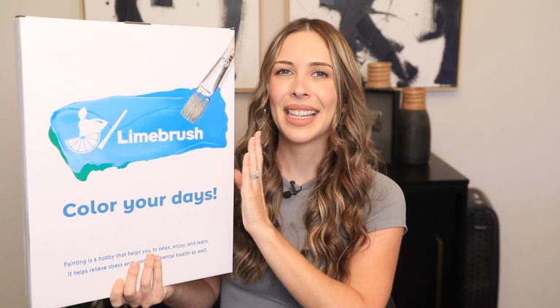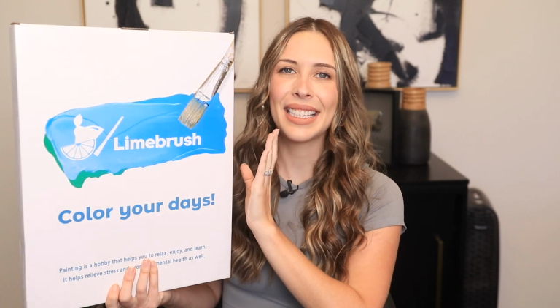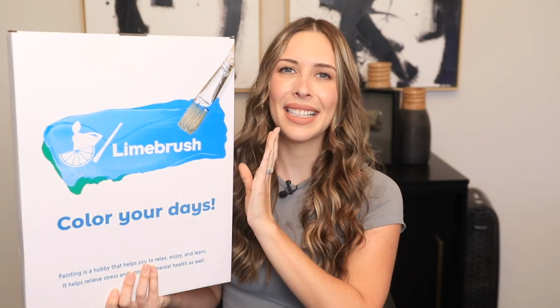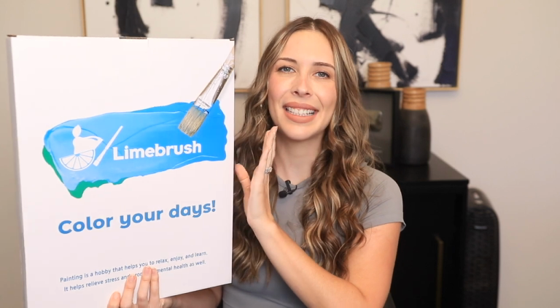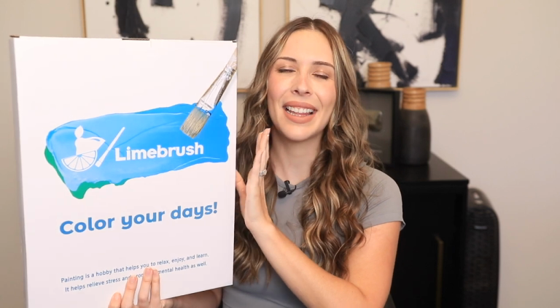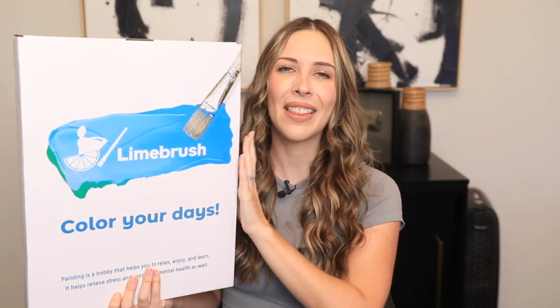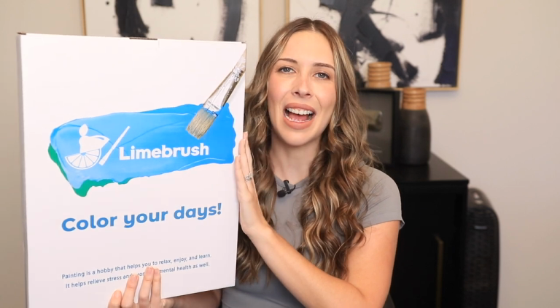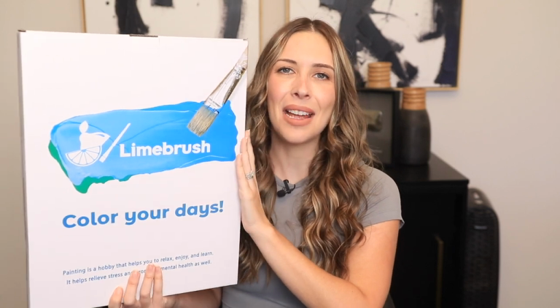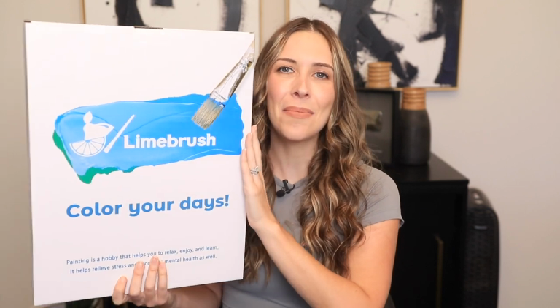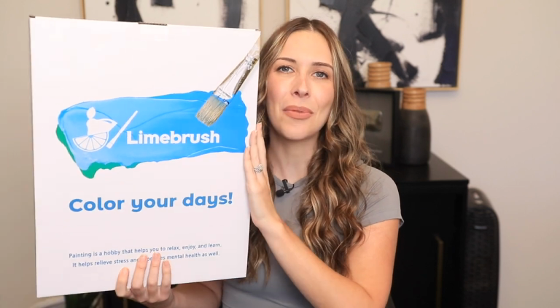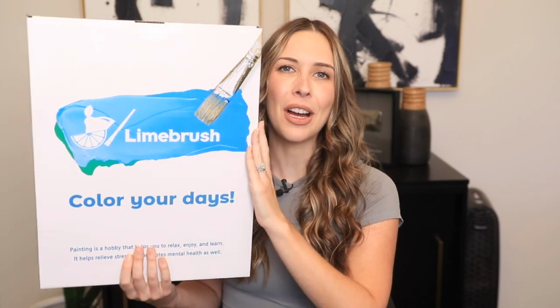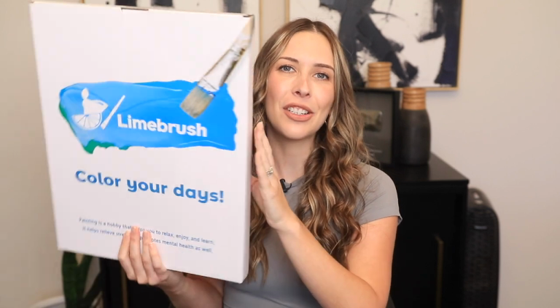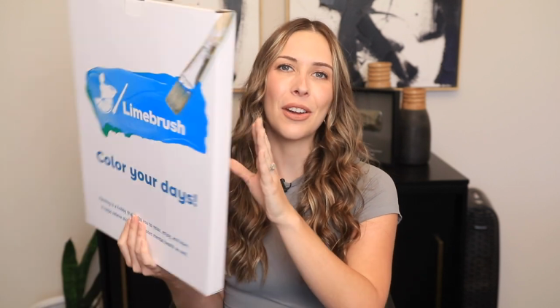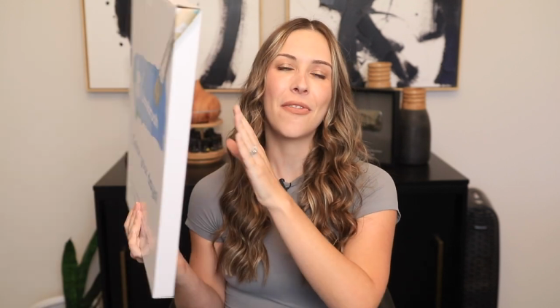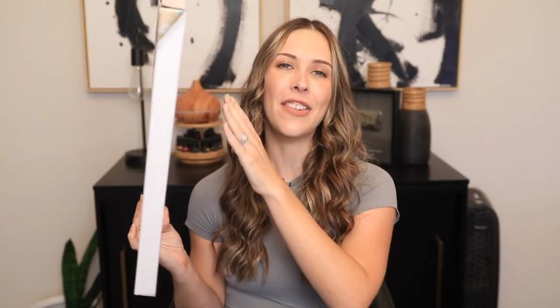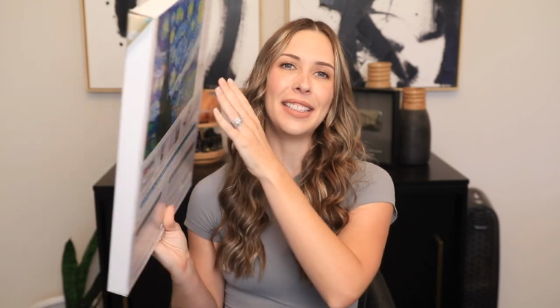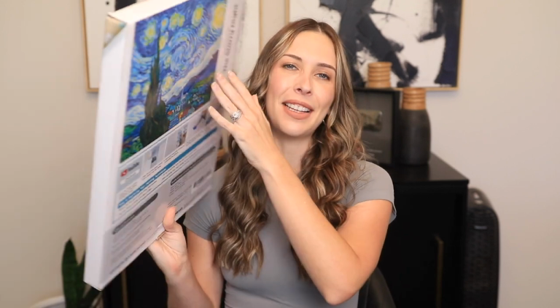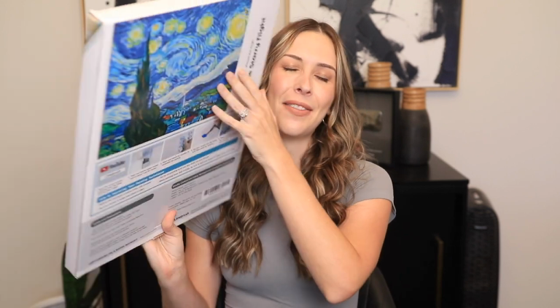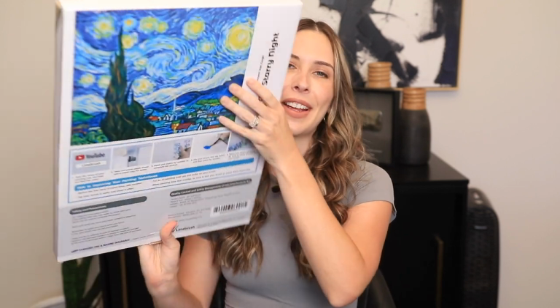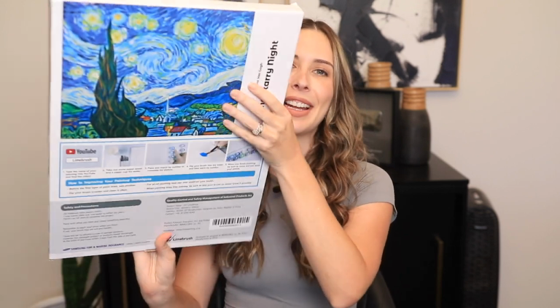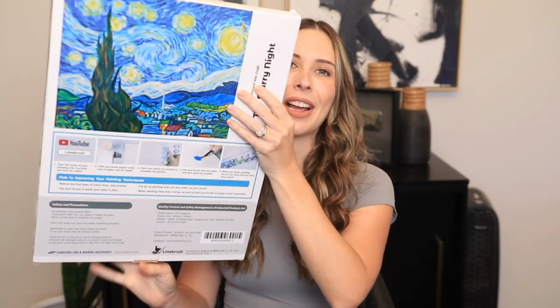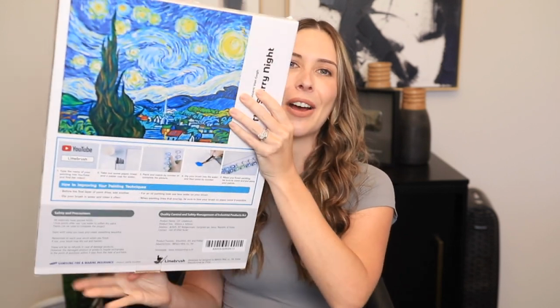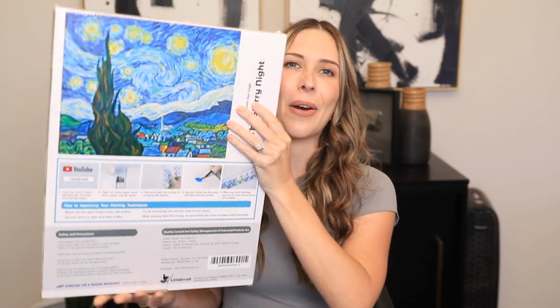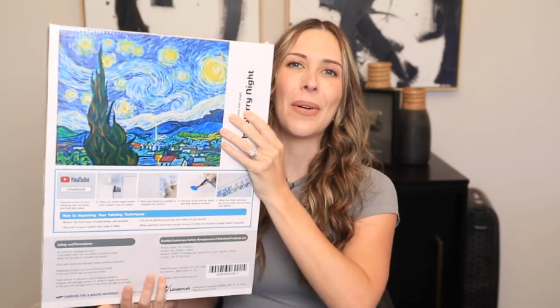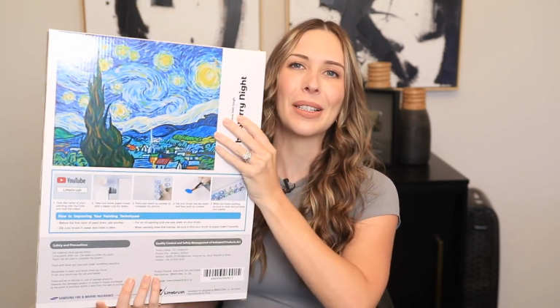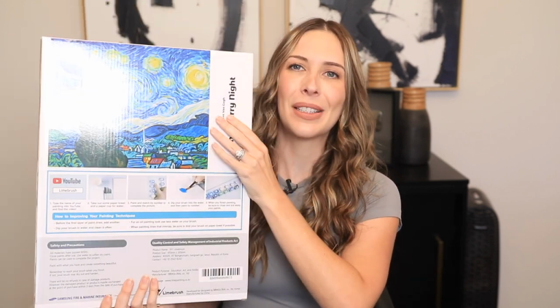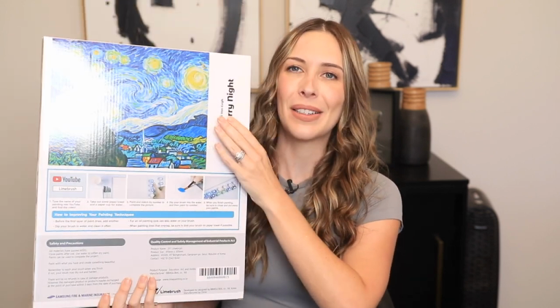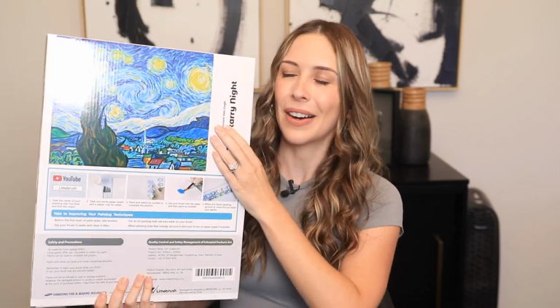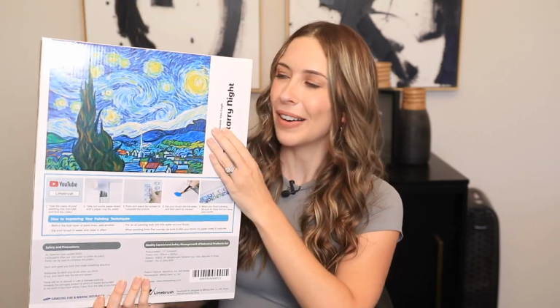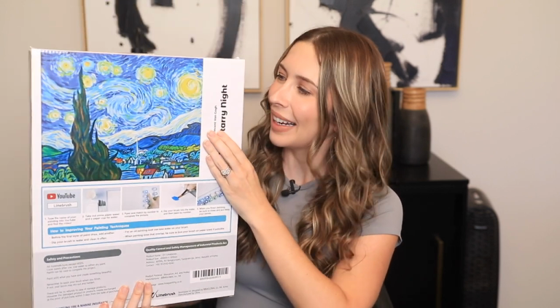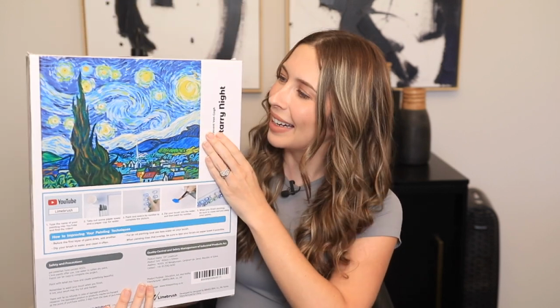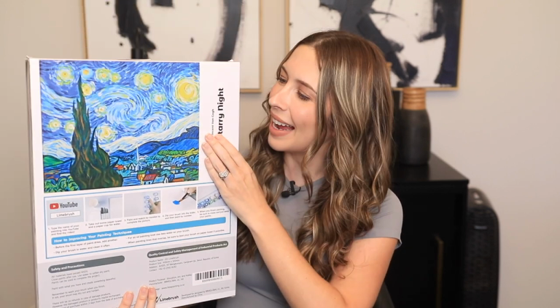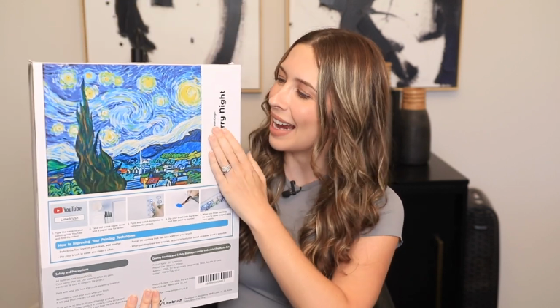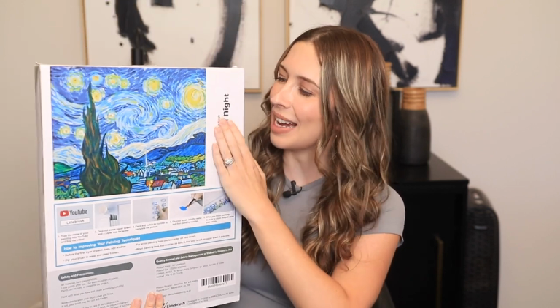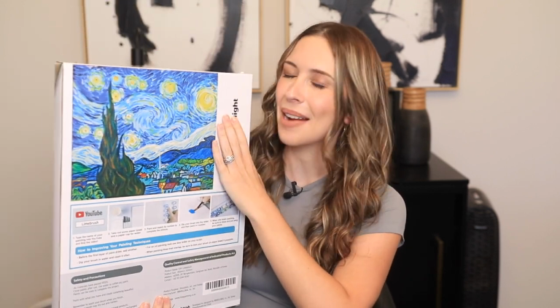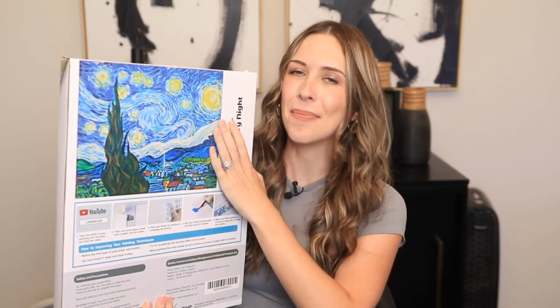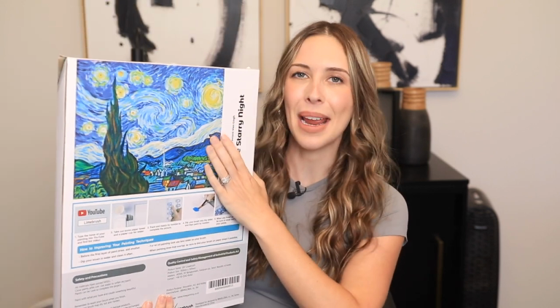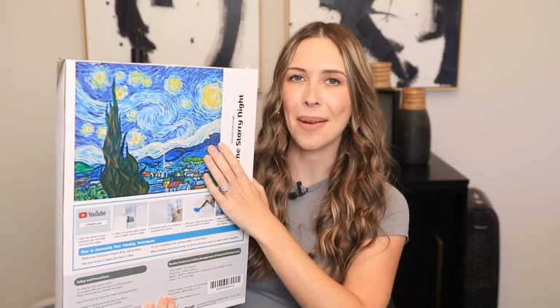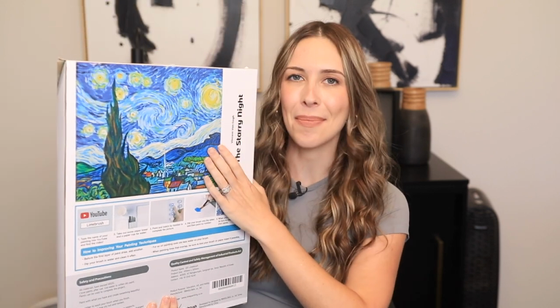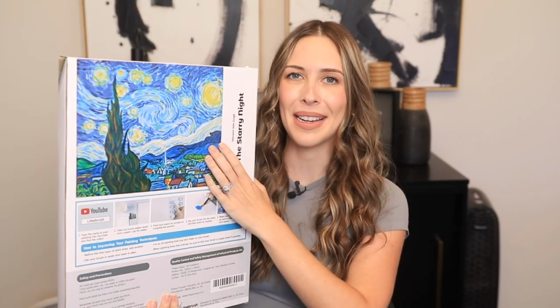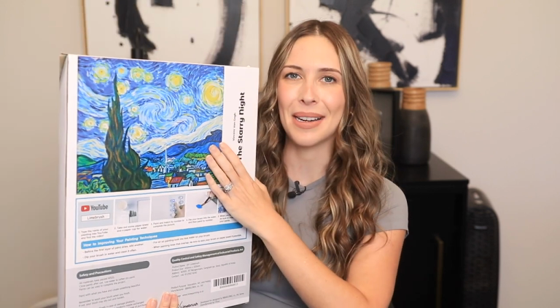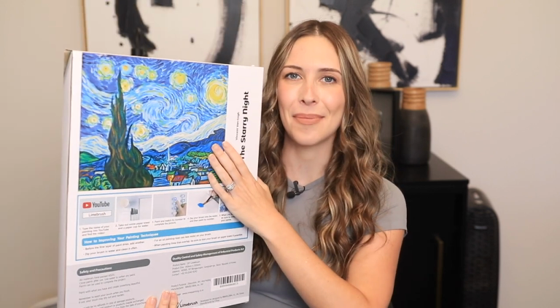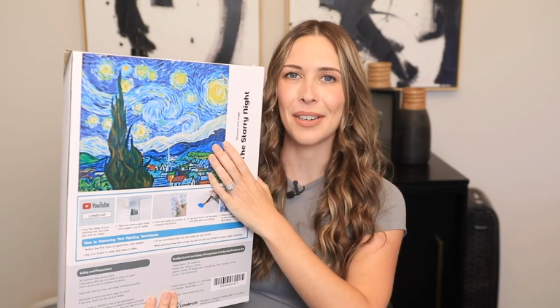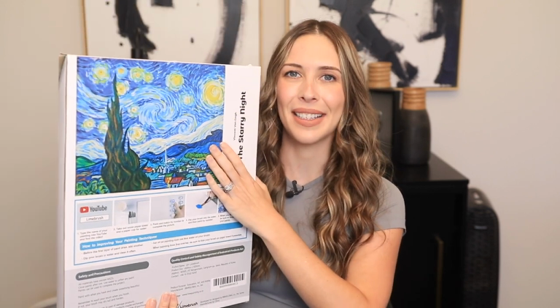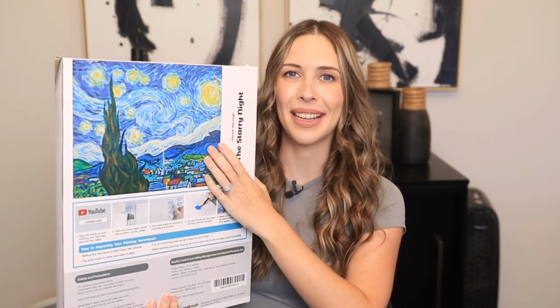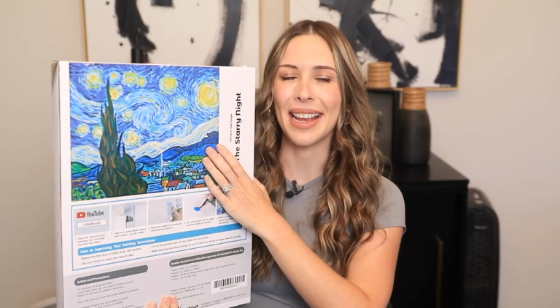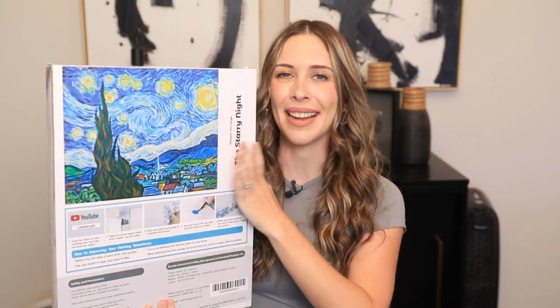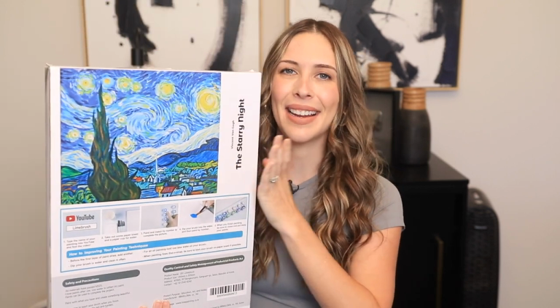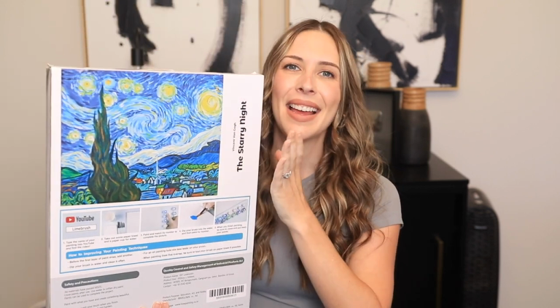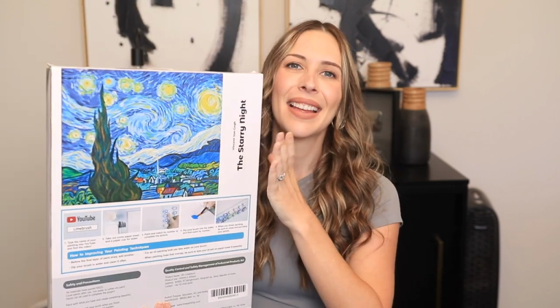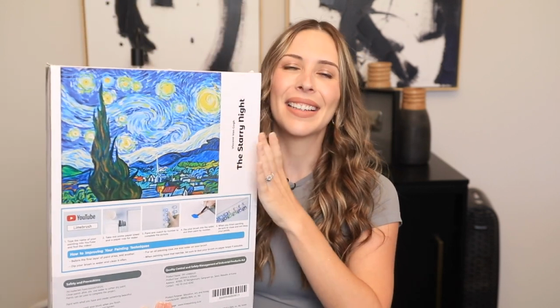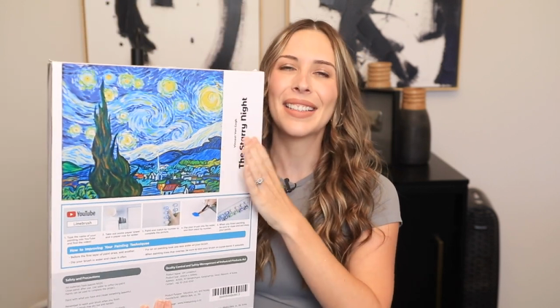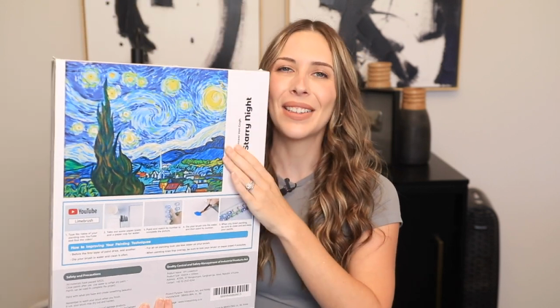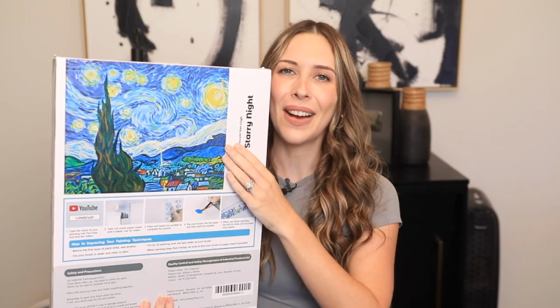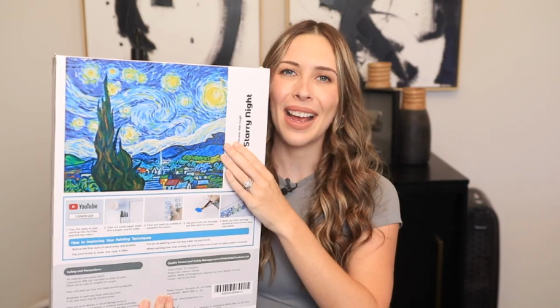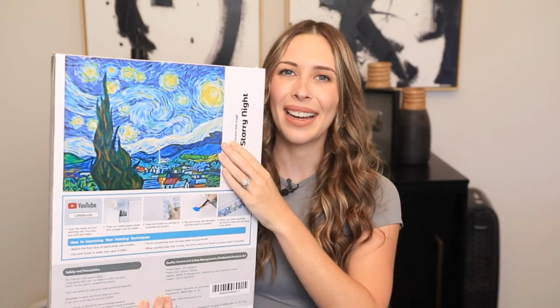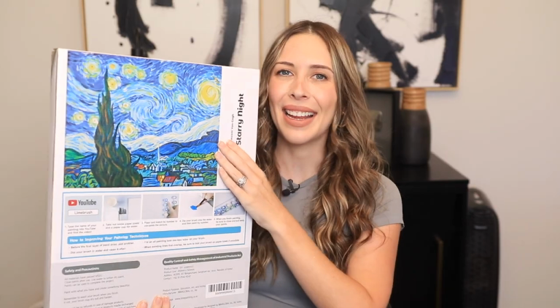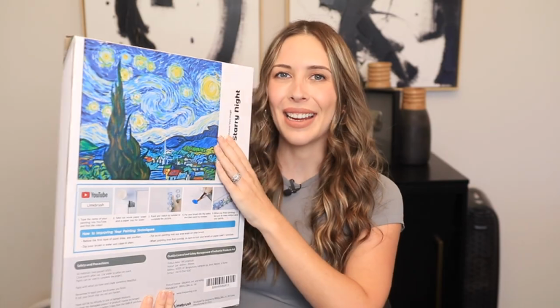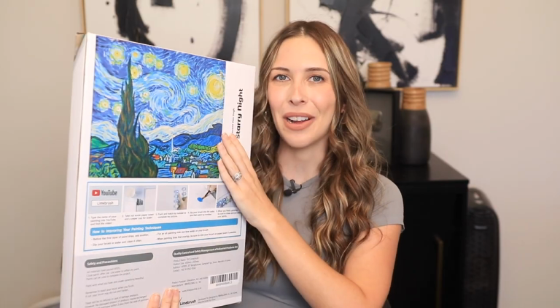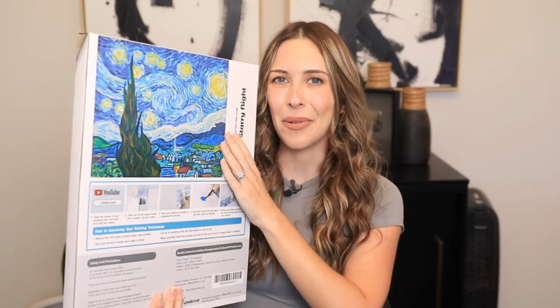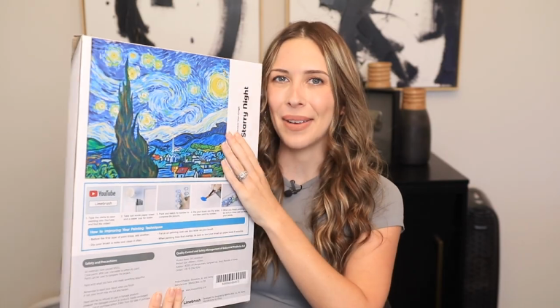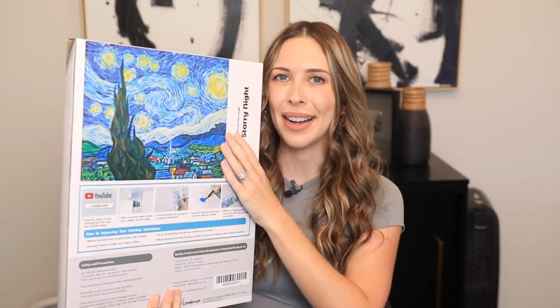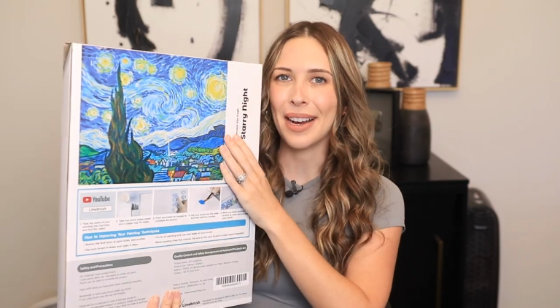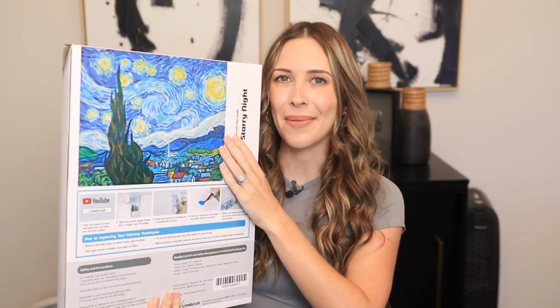This is the Lime Brush Vincent Van Gogh Starry Night Paint by Numbers Kit. Let's go ahead and open it up.